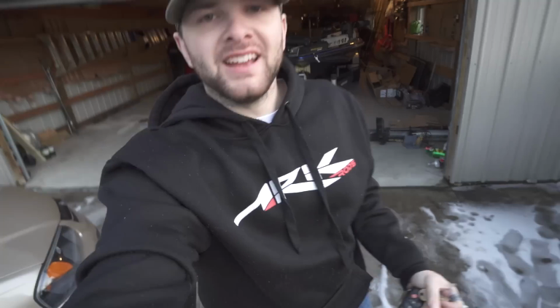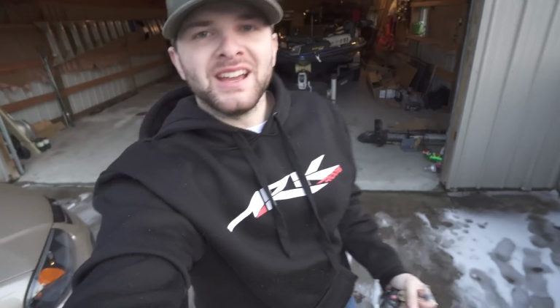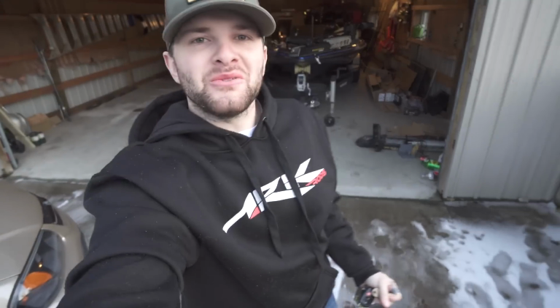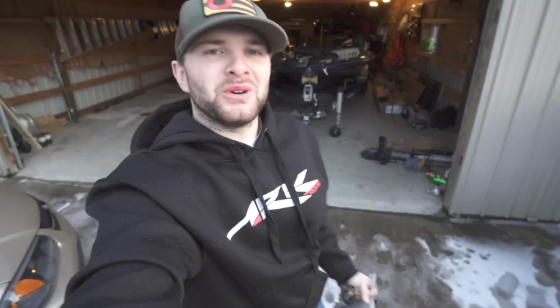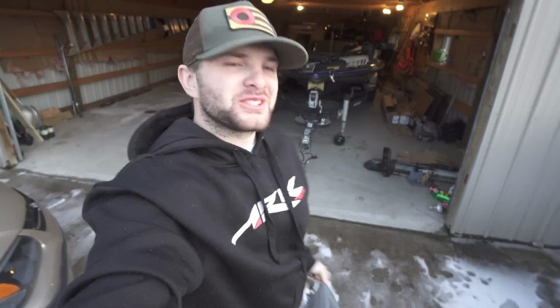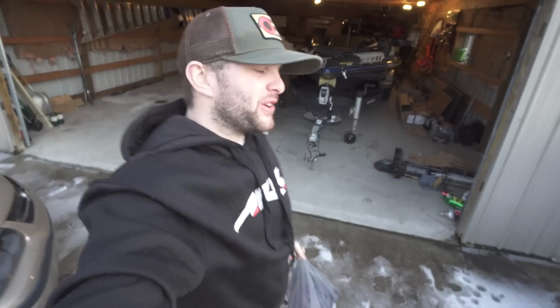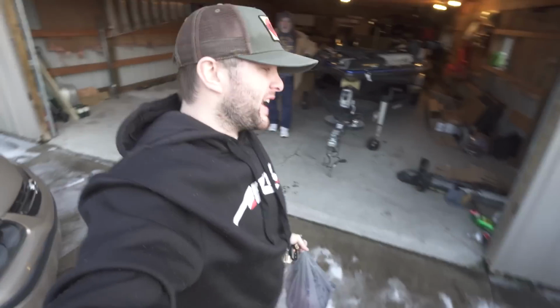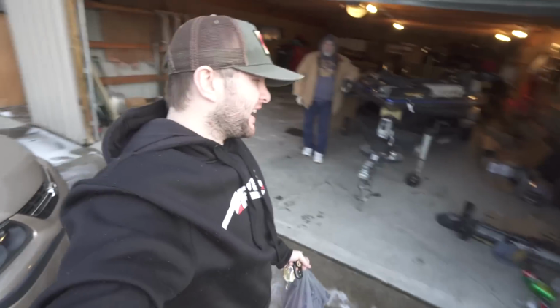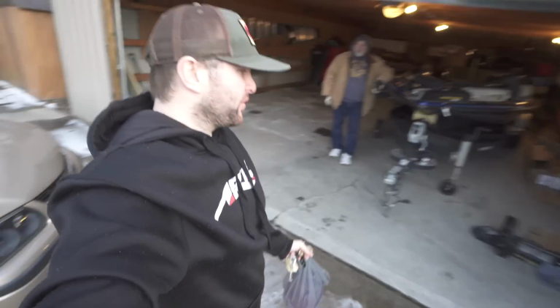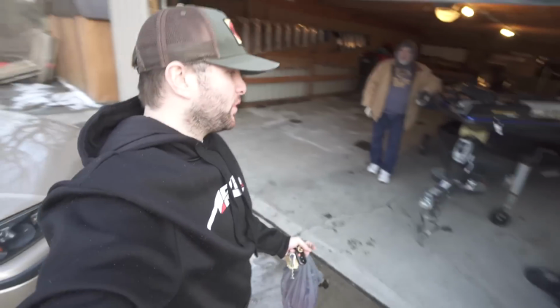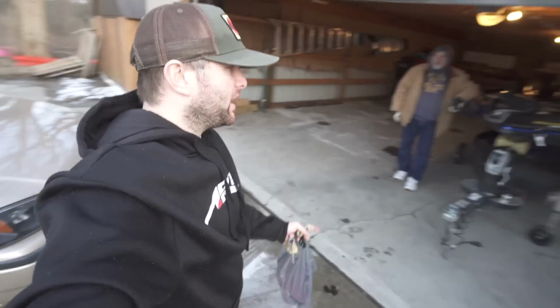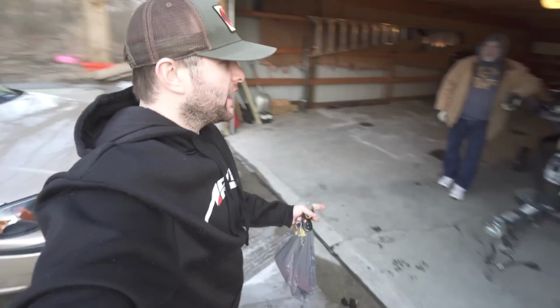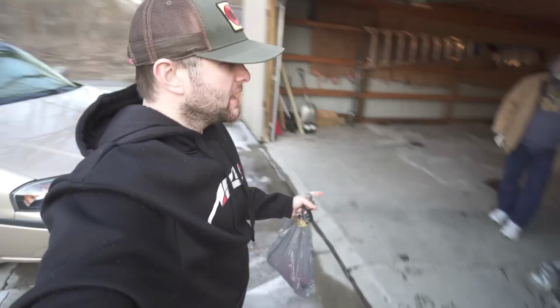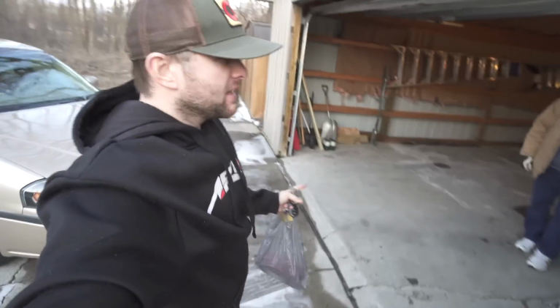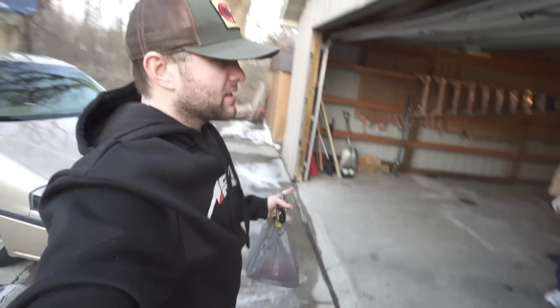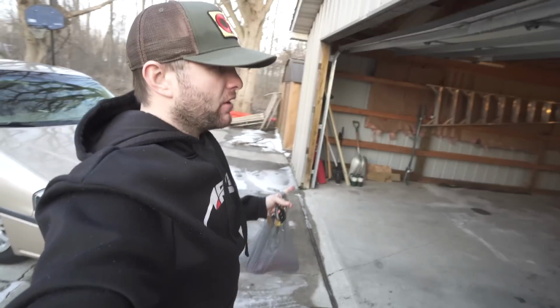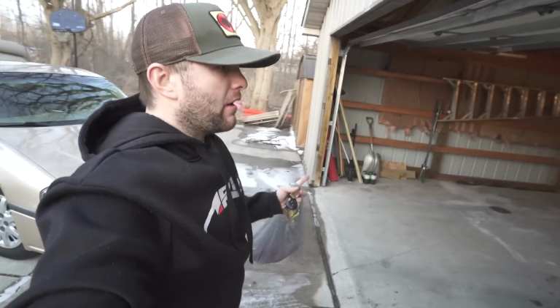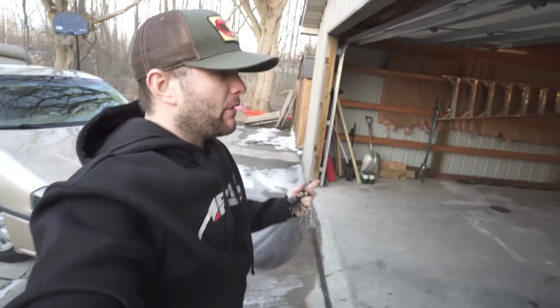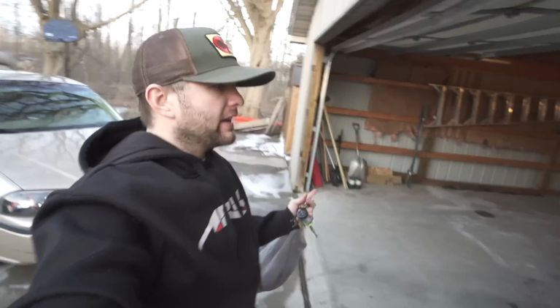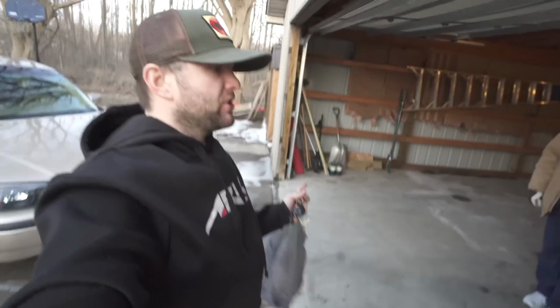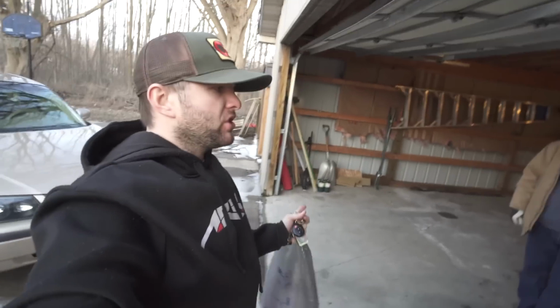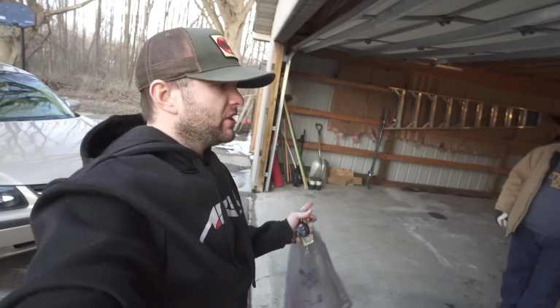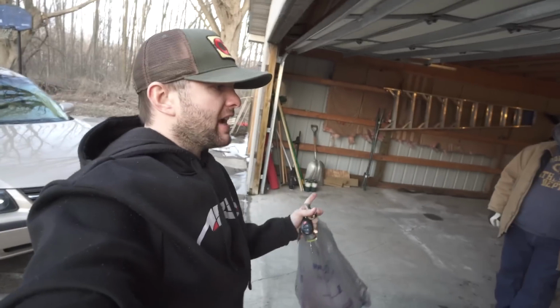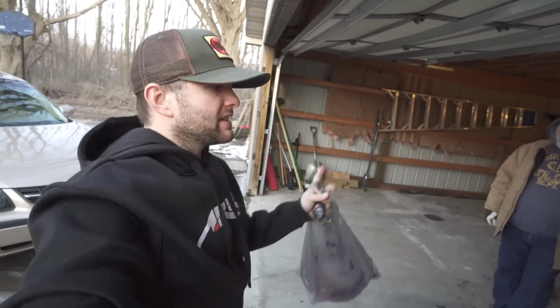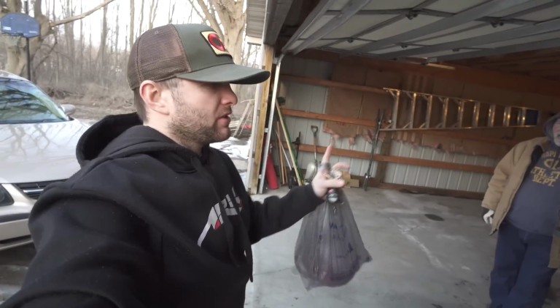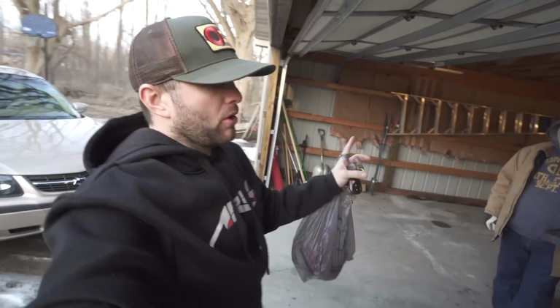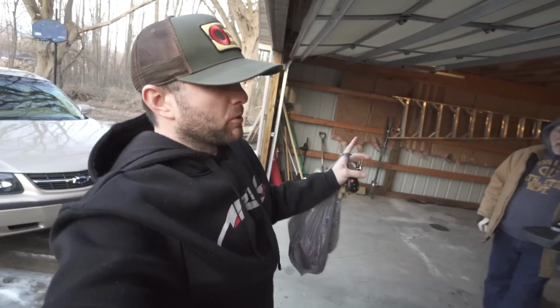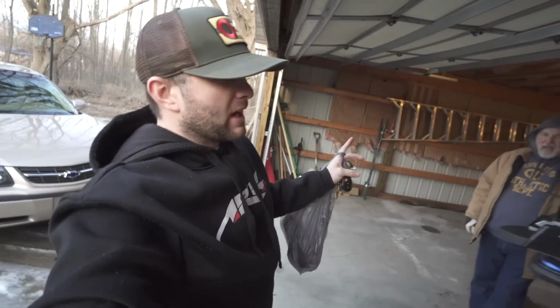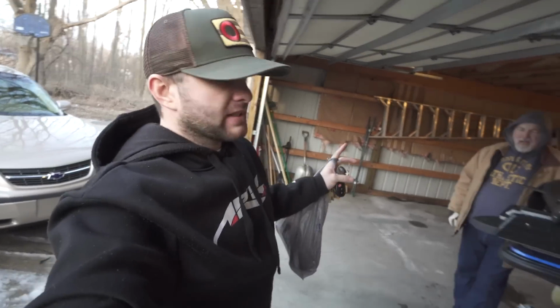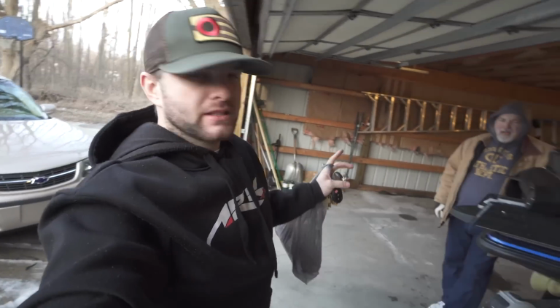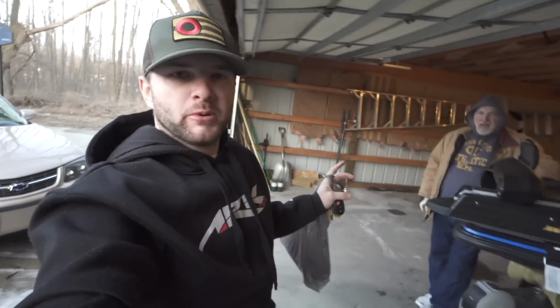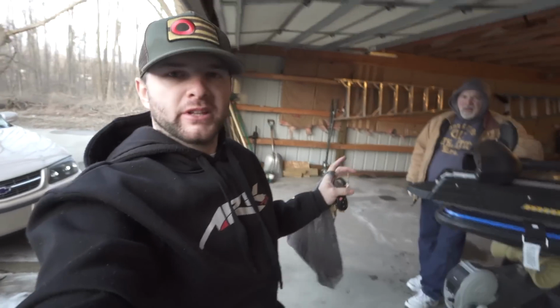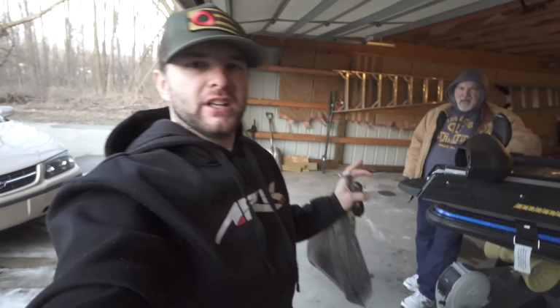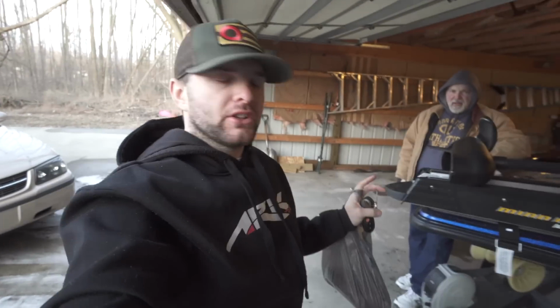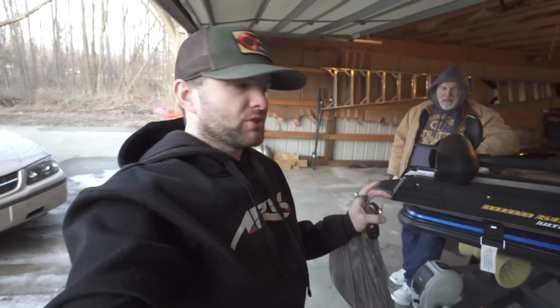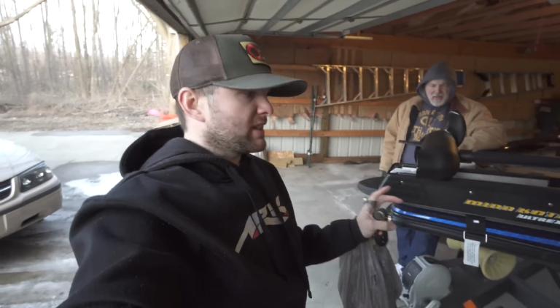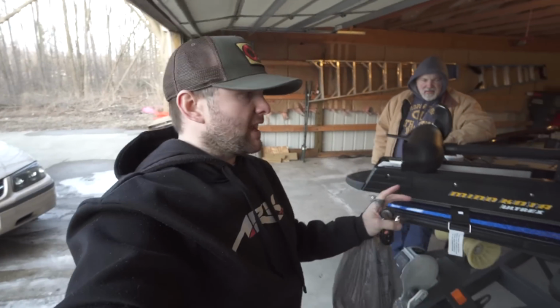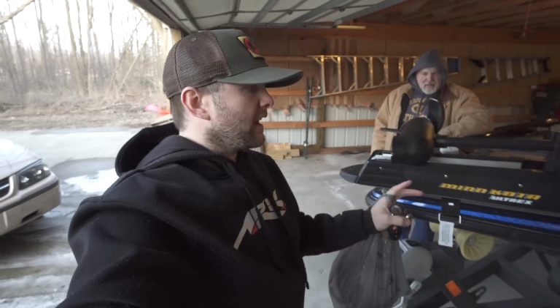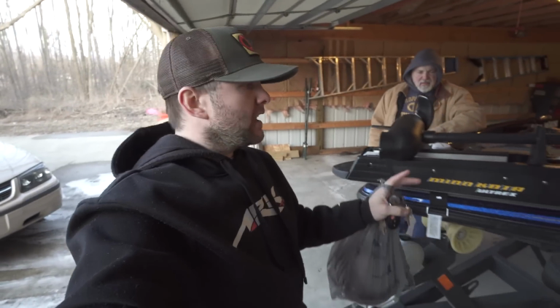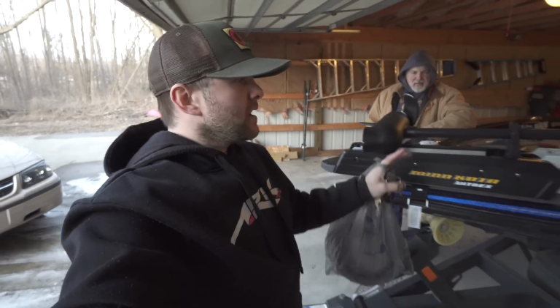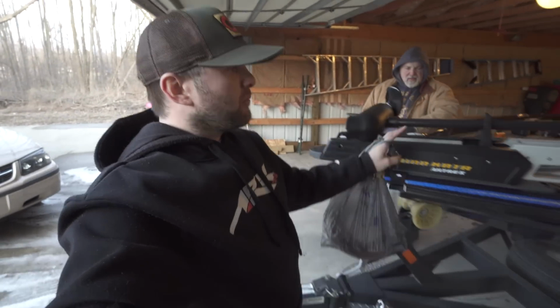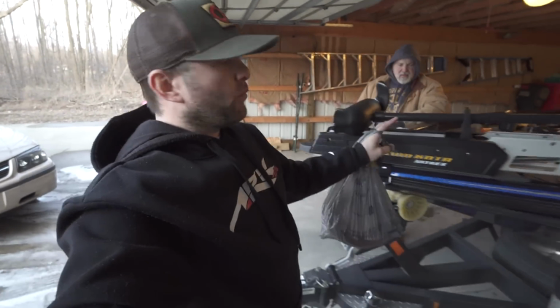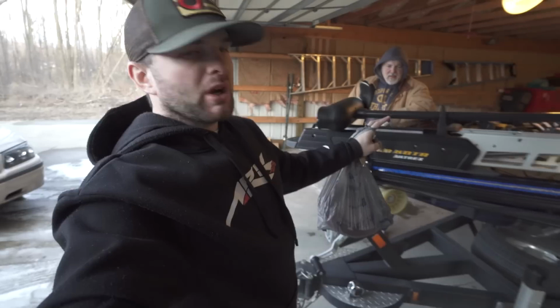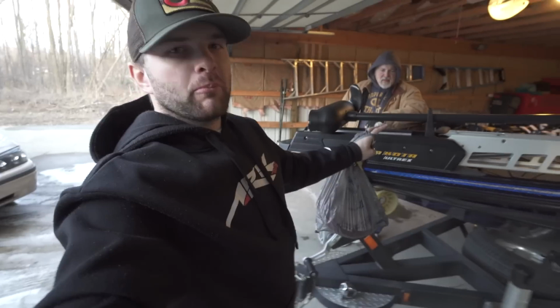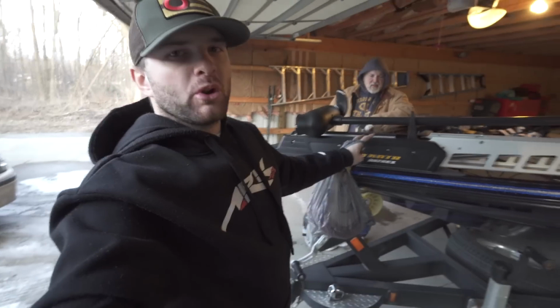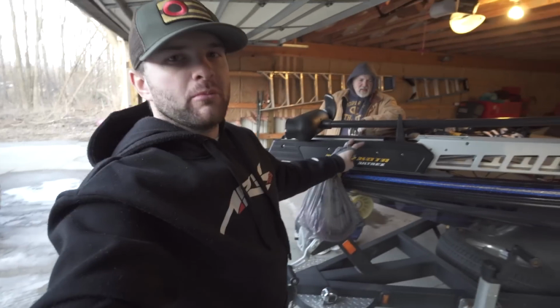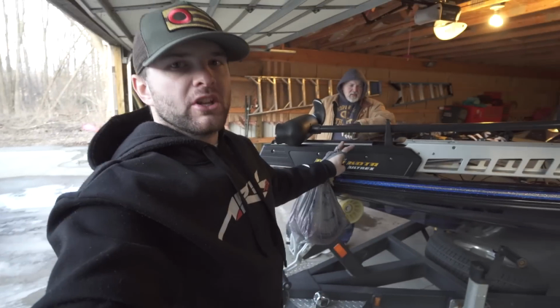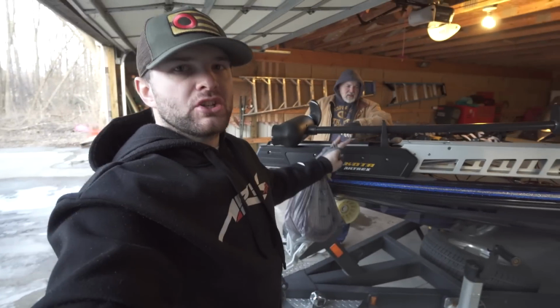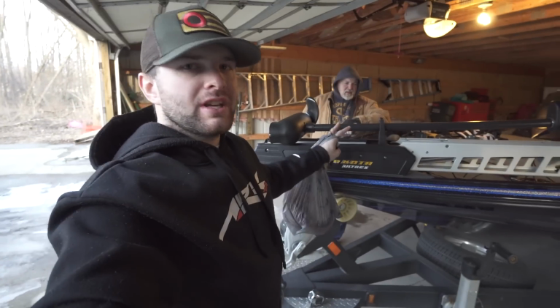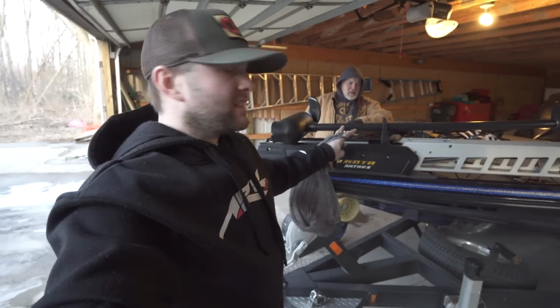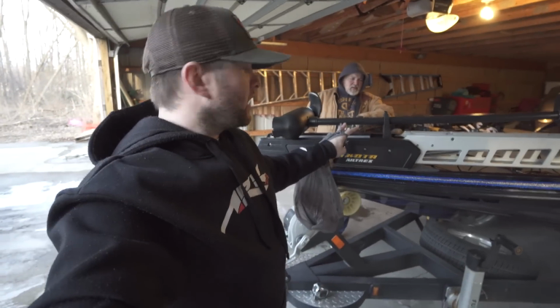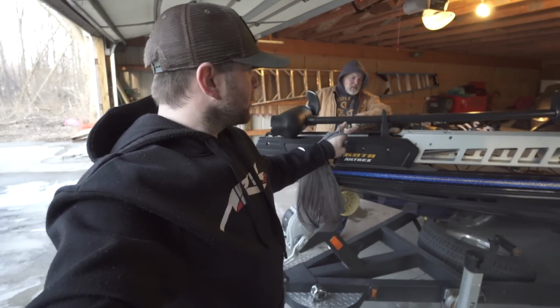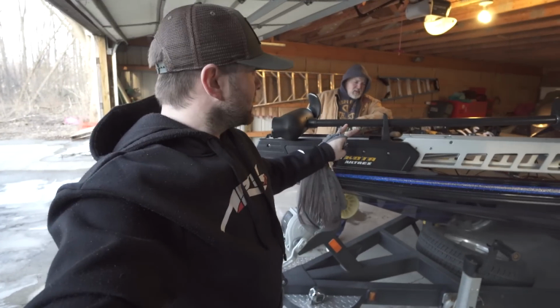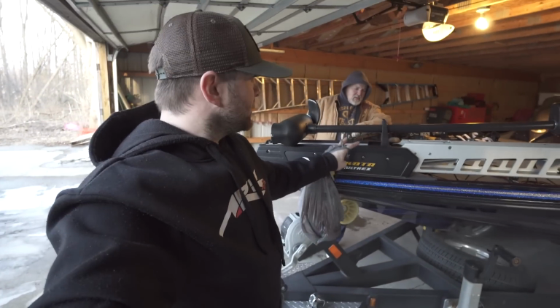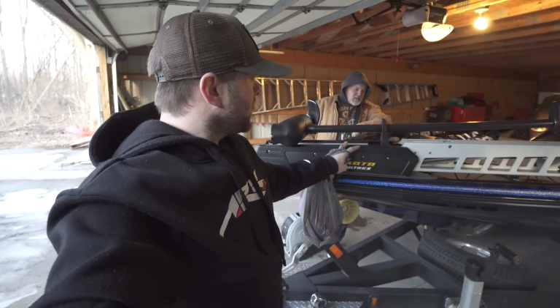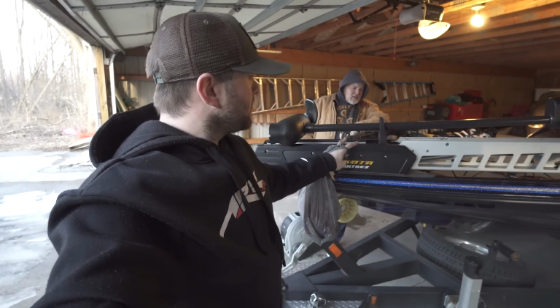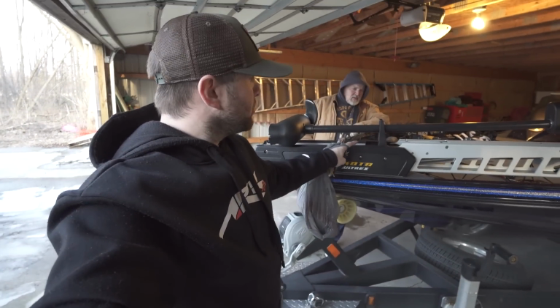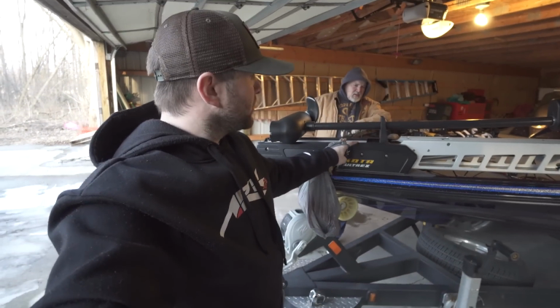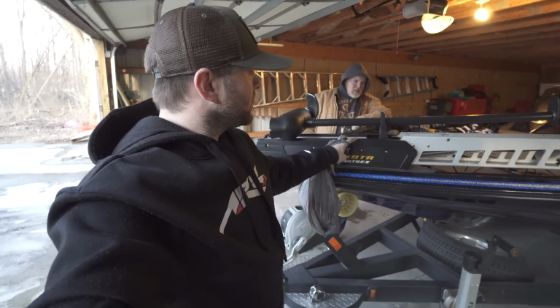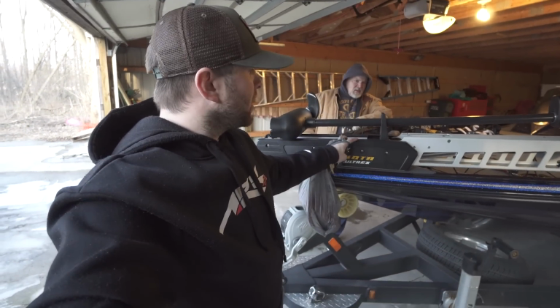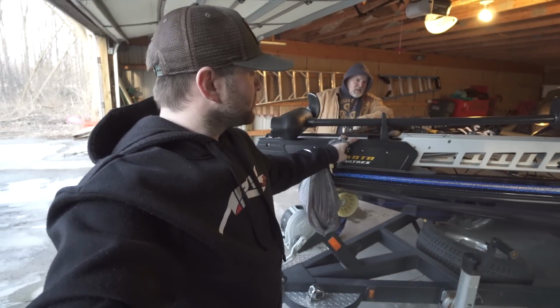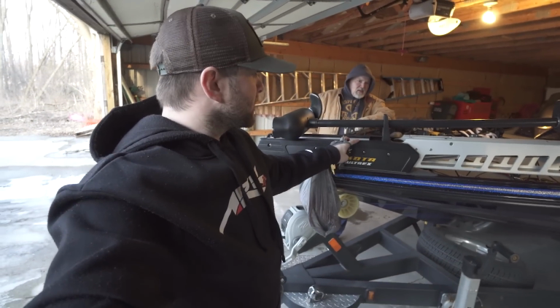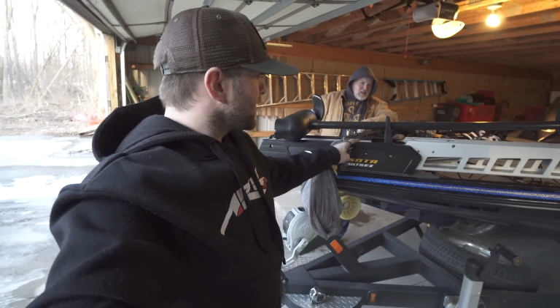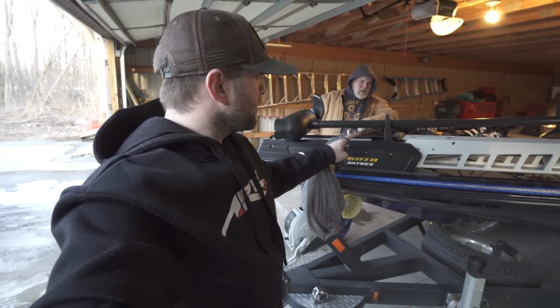What's going on everyone? I wanted to show you guys the whole process of putting the Altrex on, but we are pretty much entirely done putting the Altrex on.